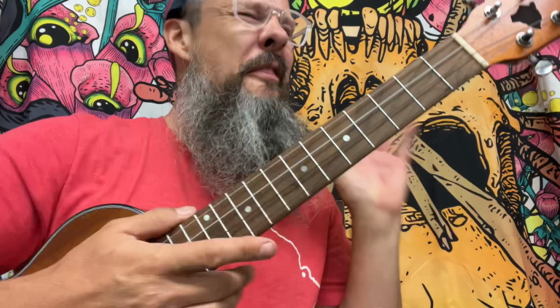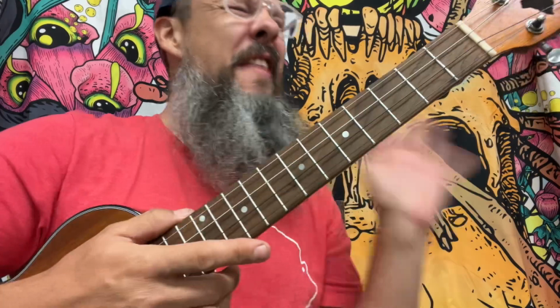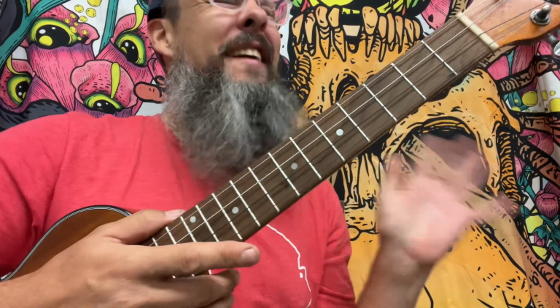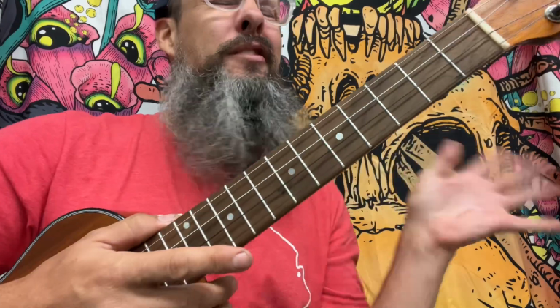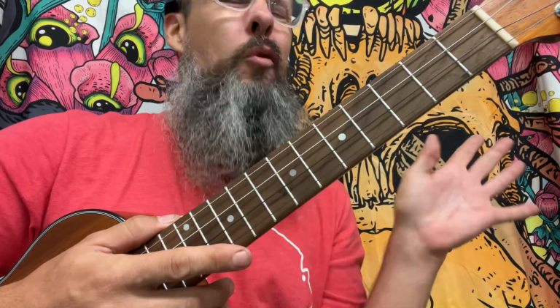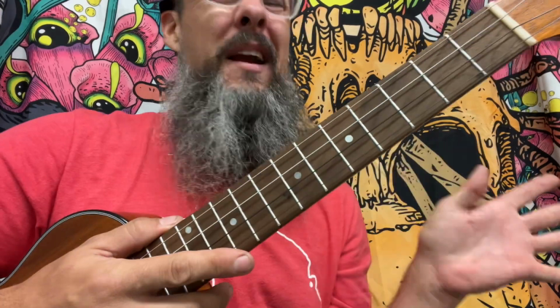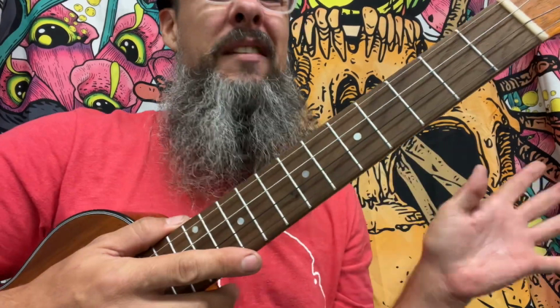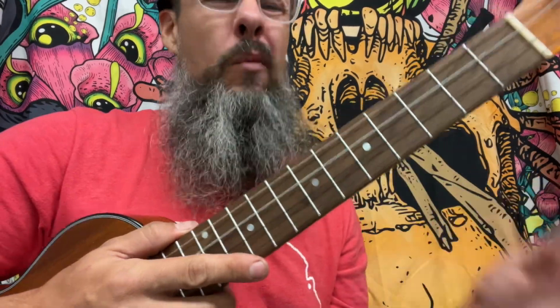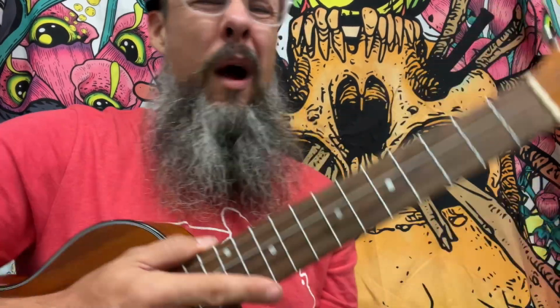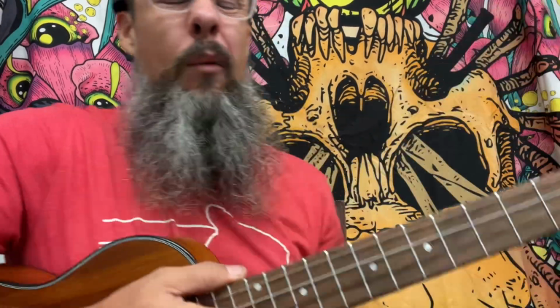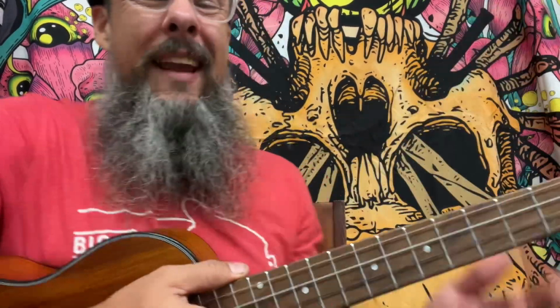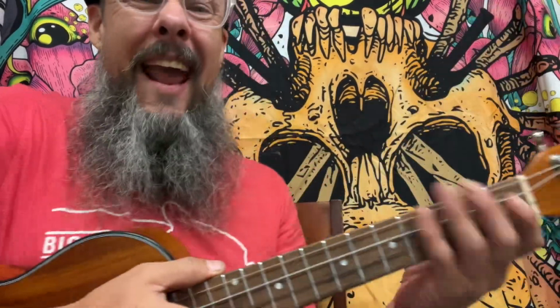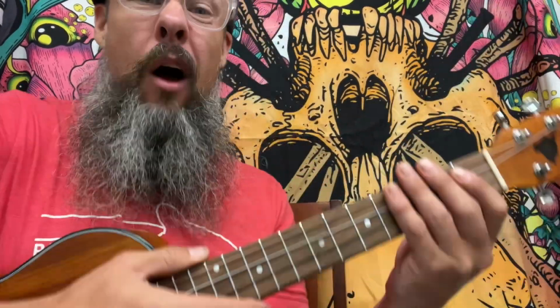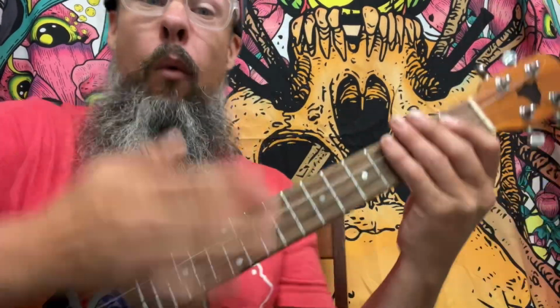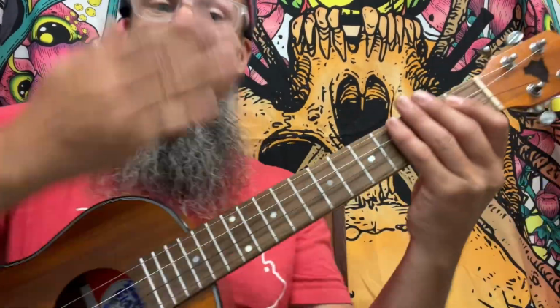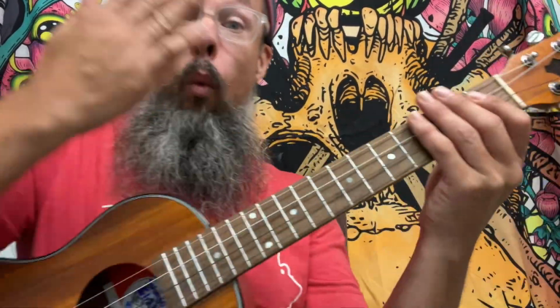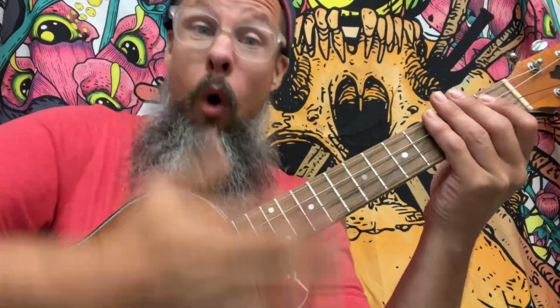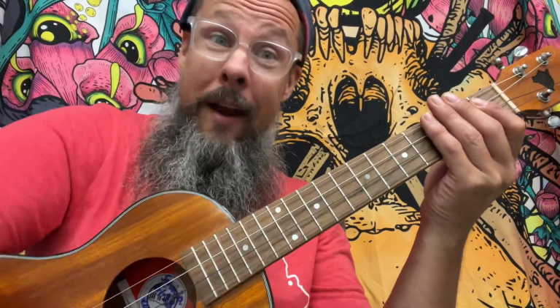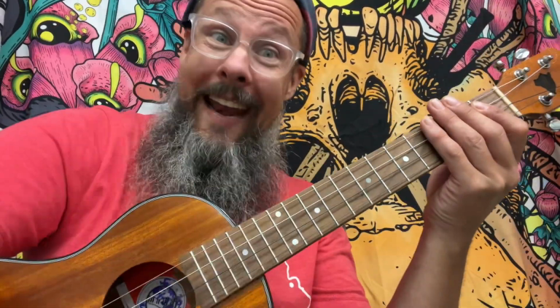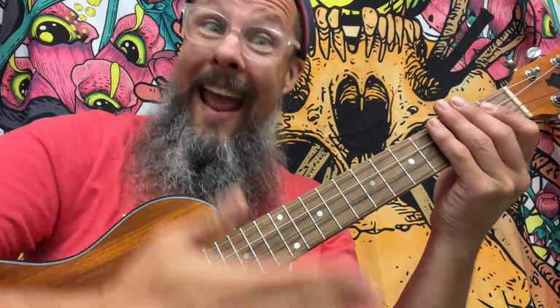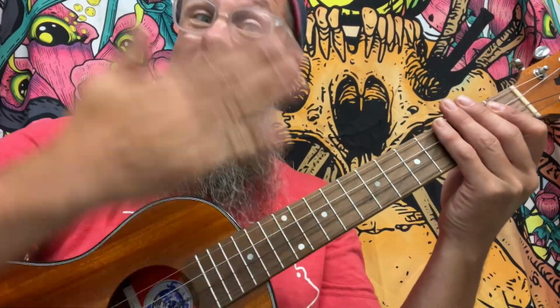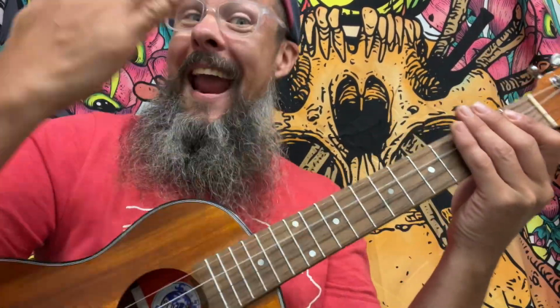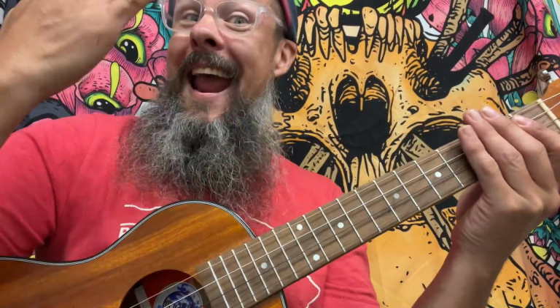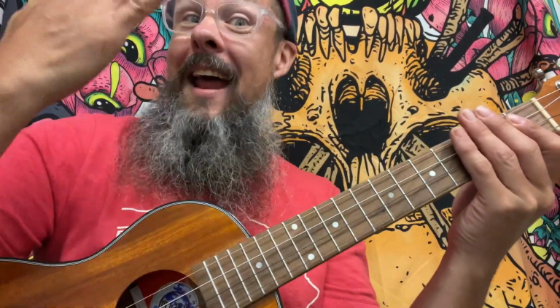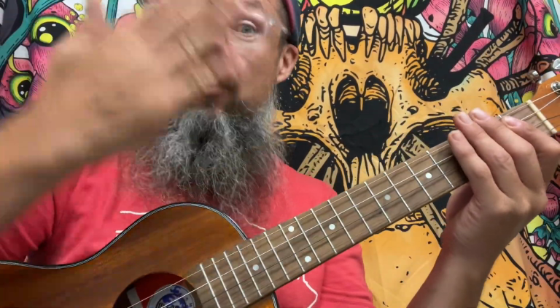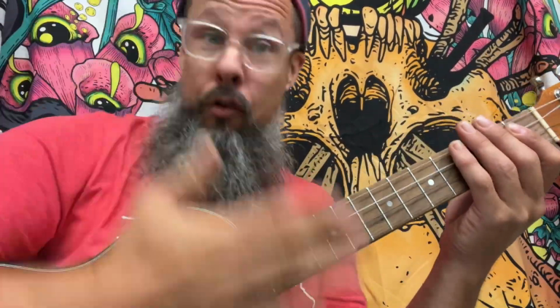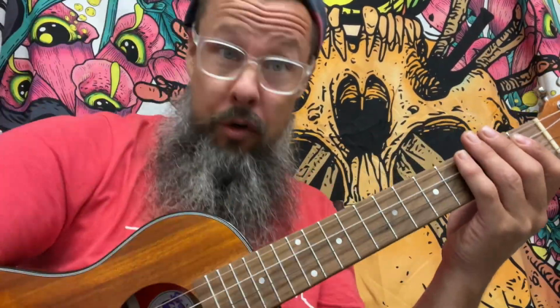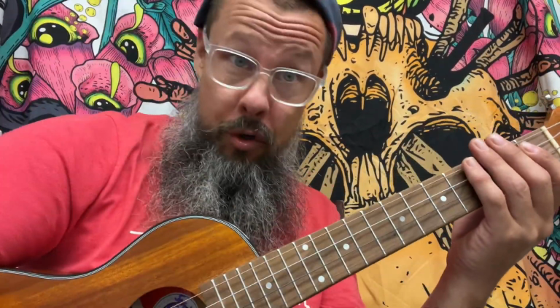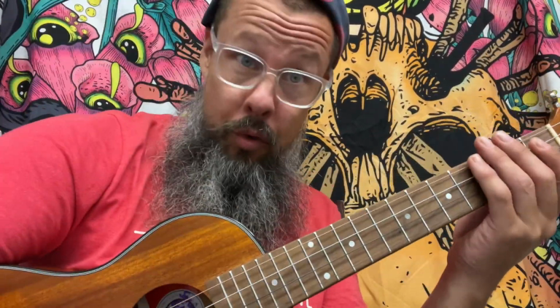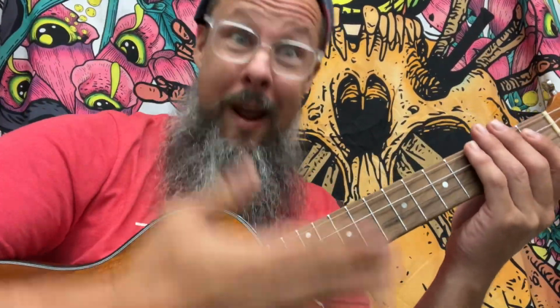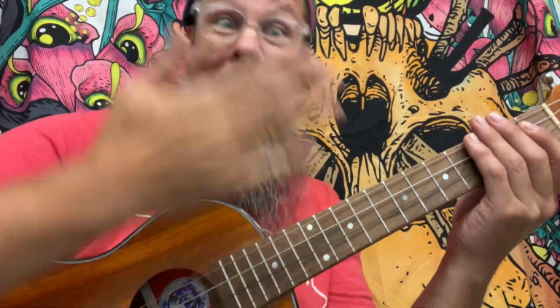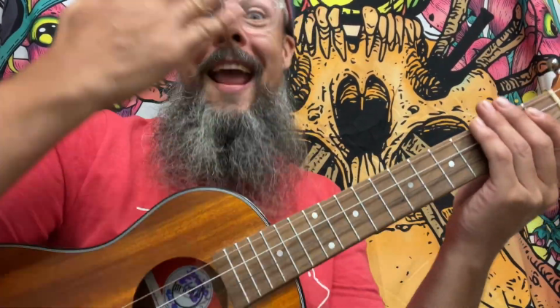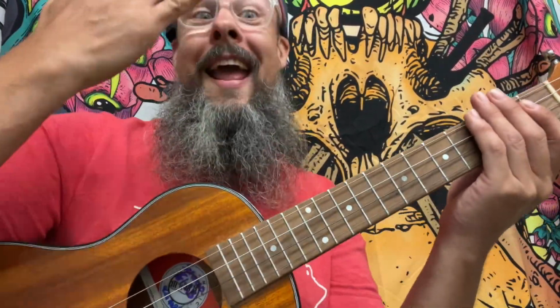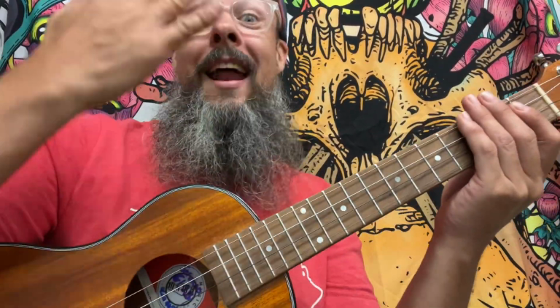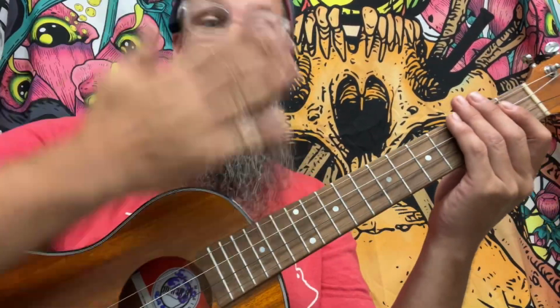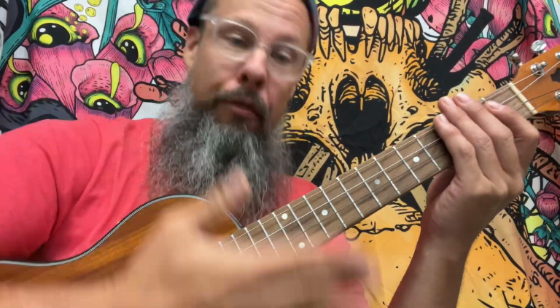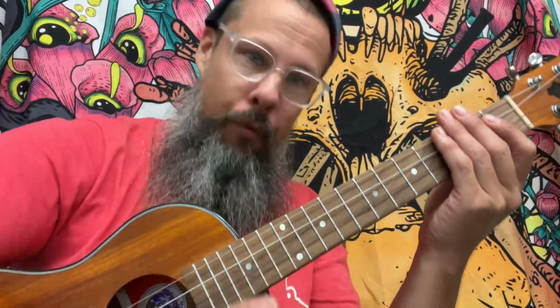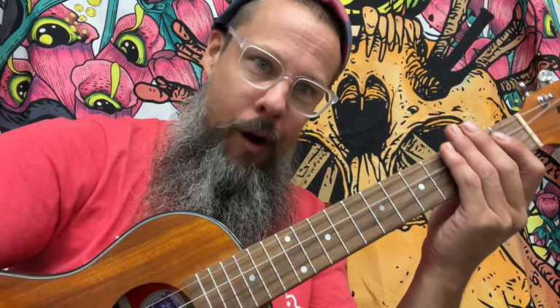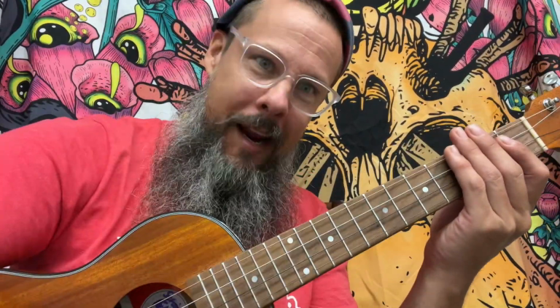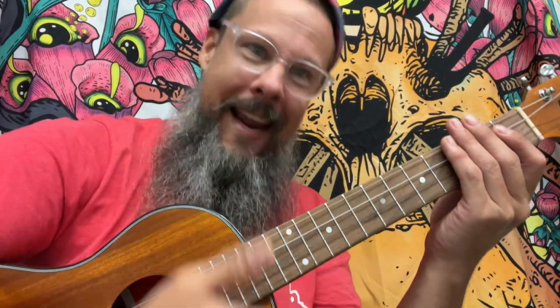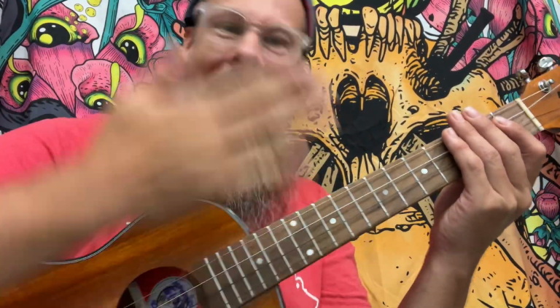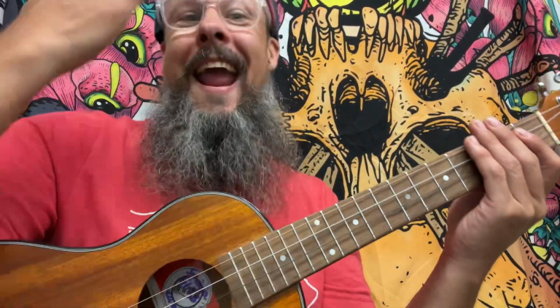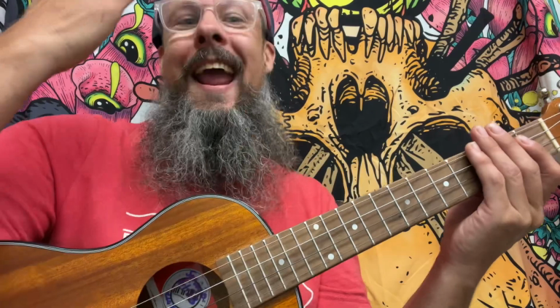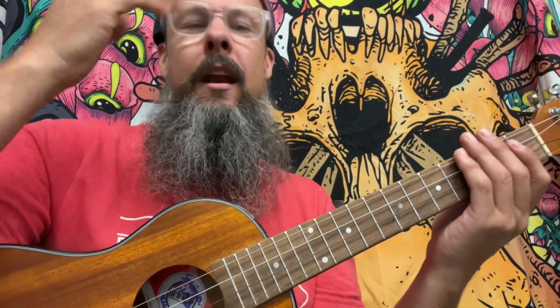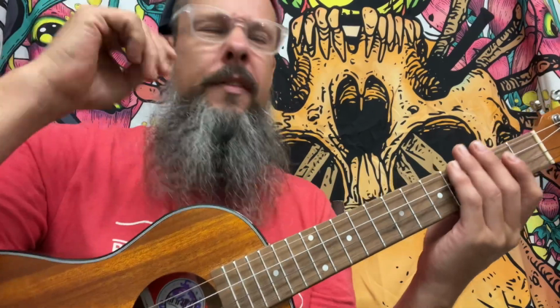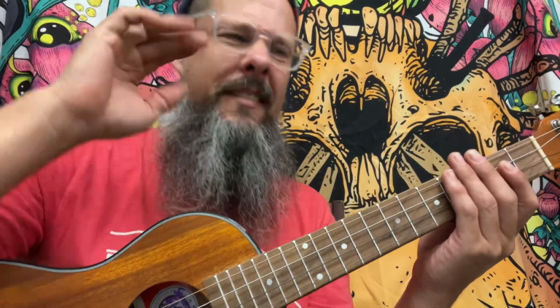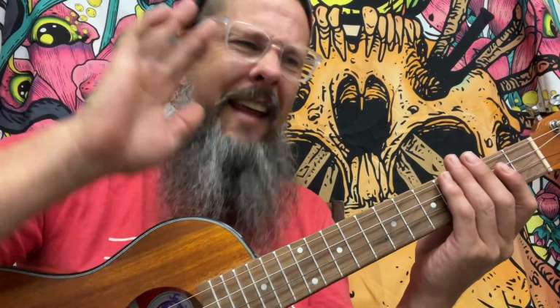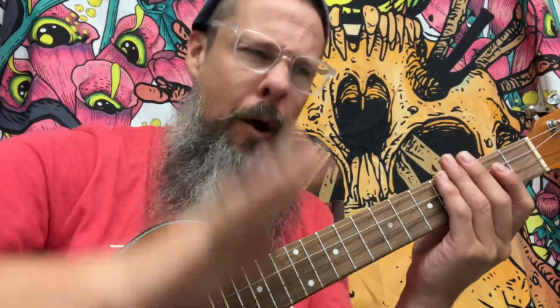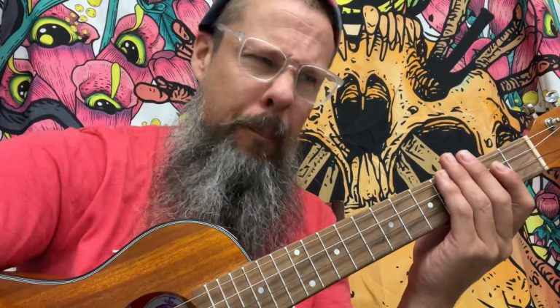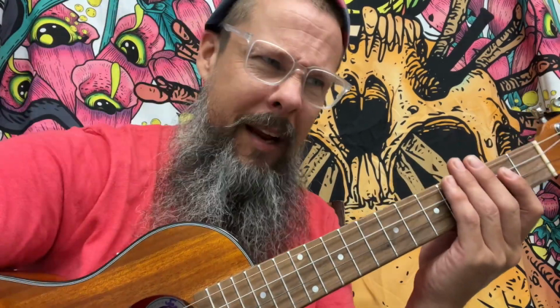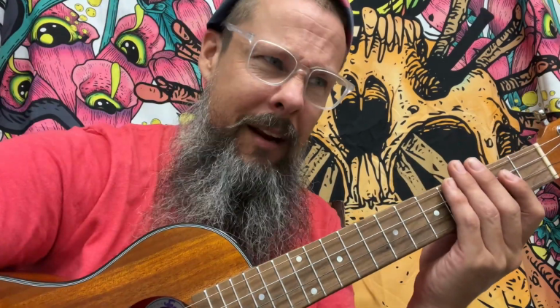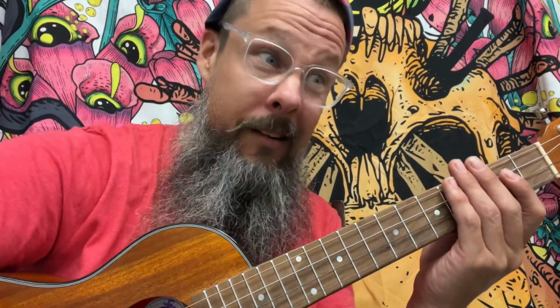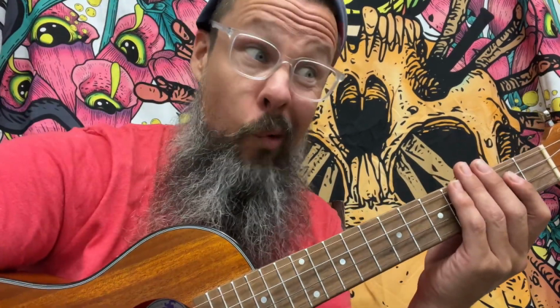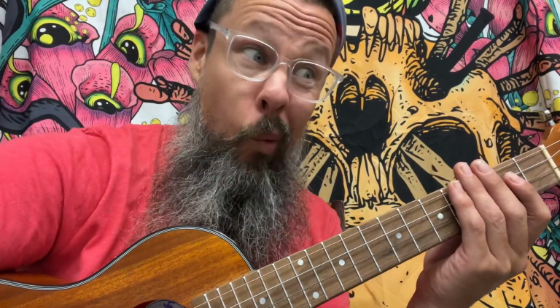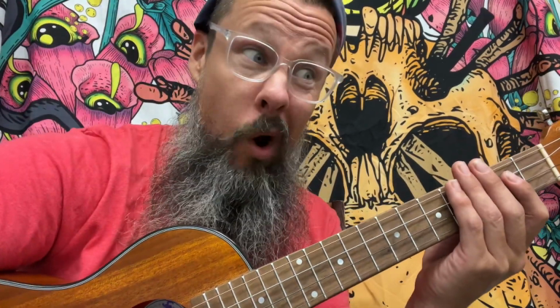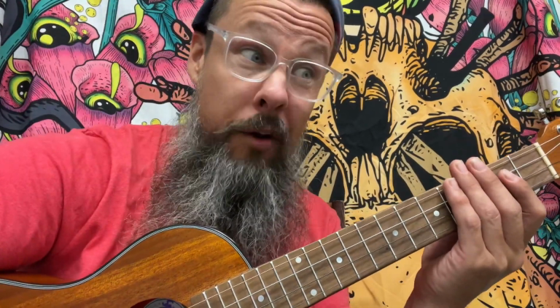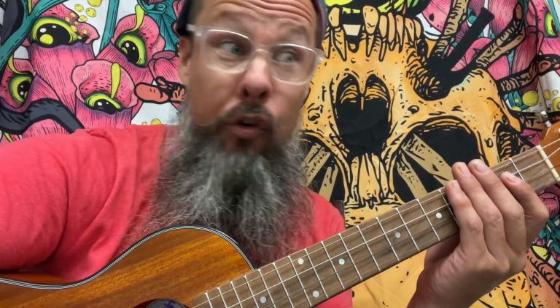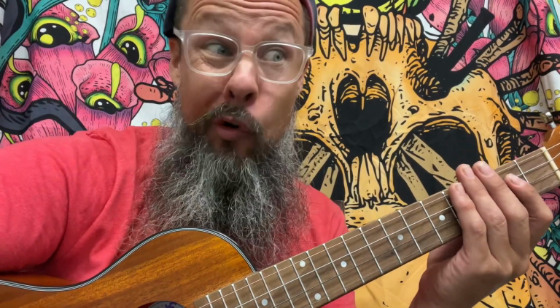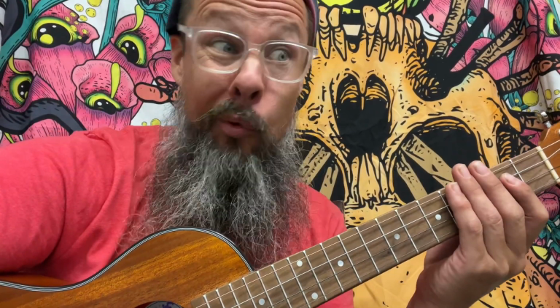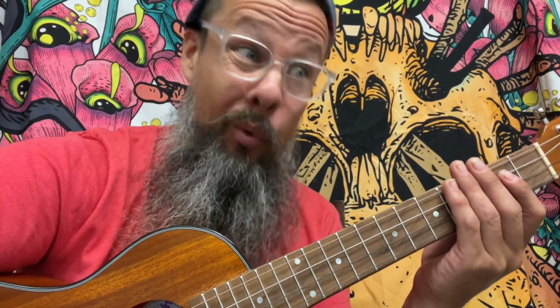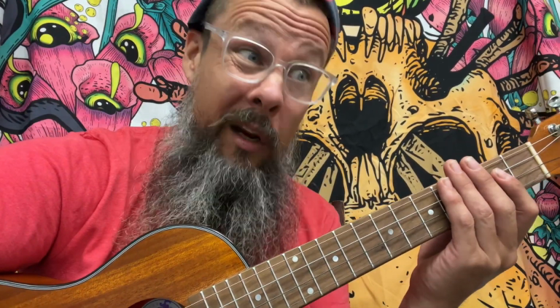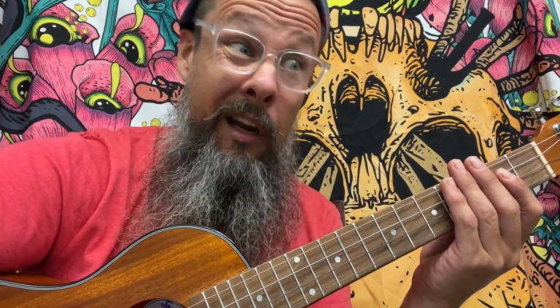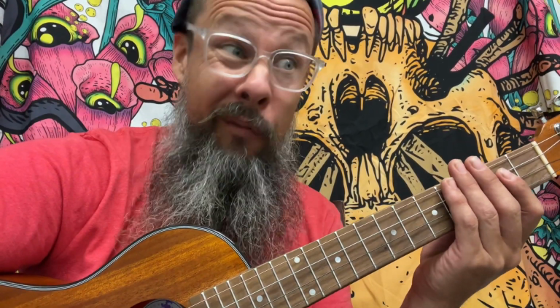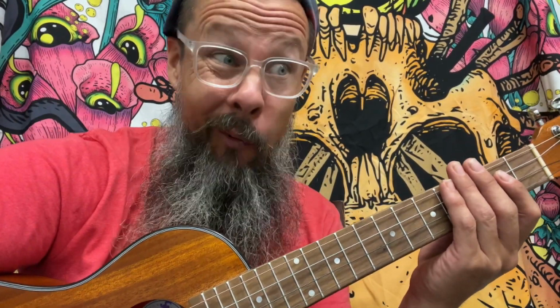That's the reason why we count 1 and 2 and 3 and. The downbeat is the 1, 2, 3, 4.